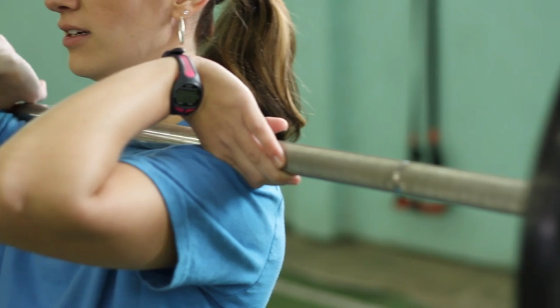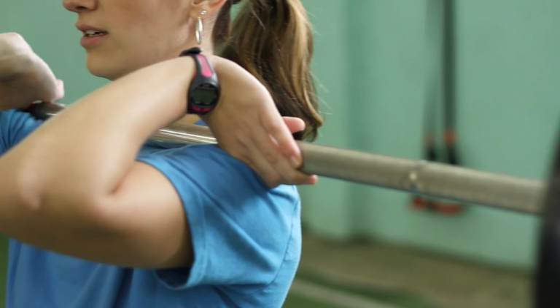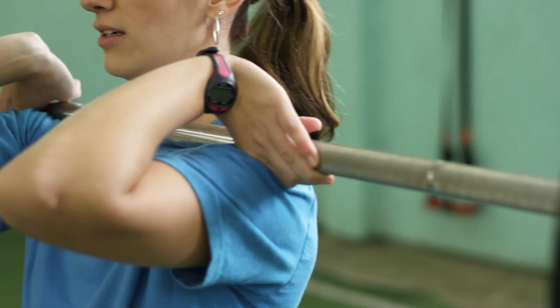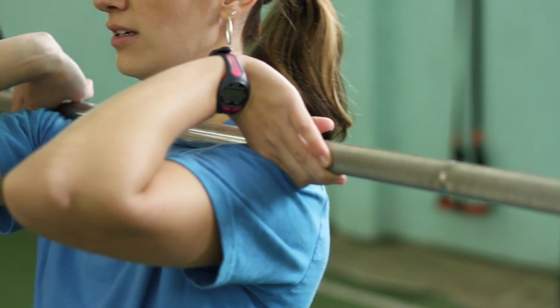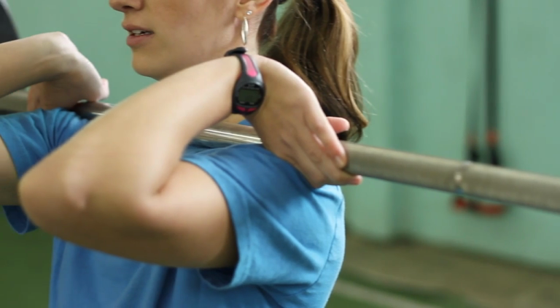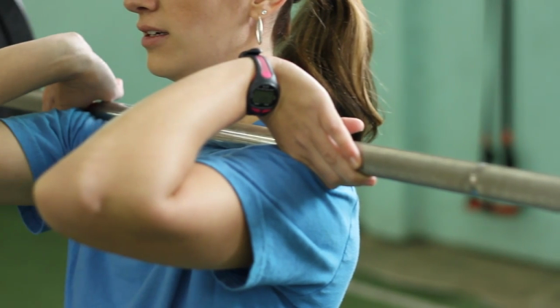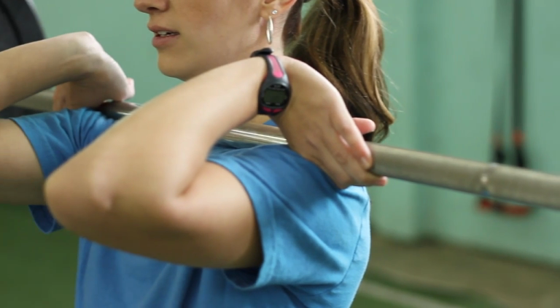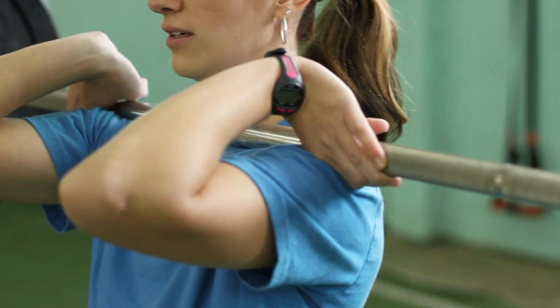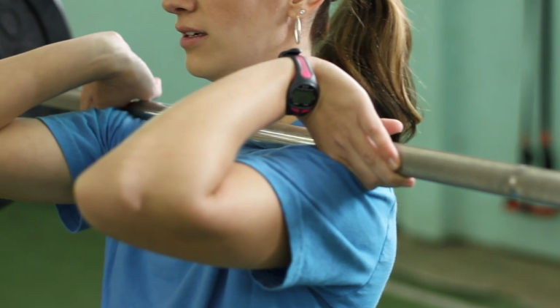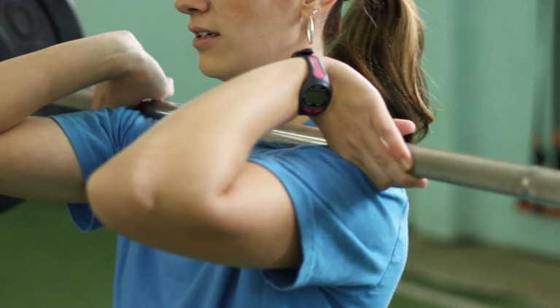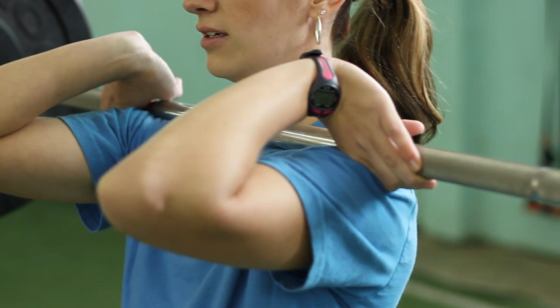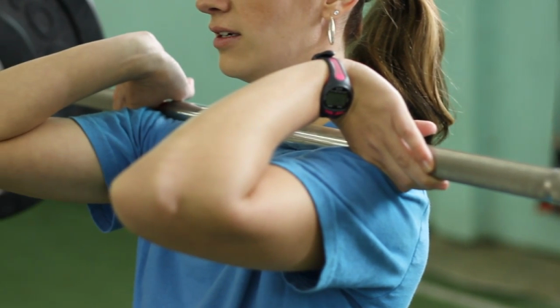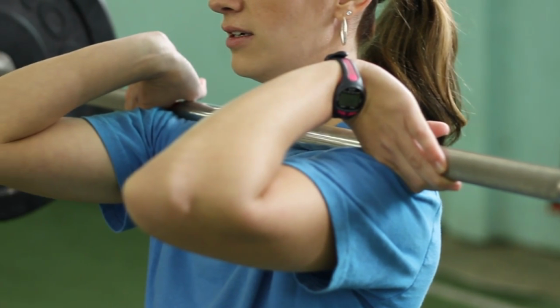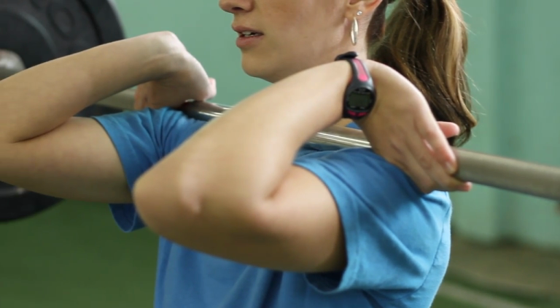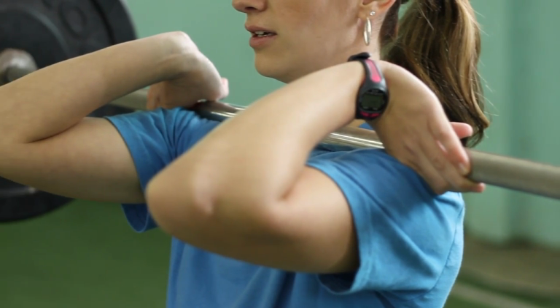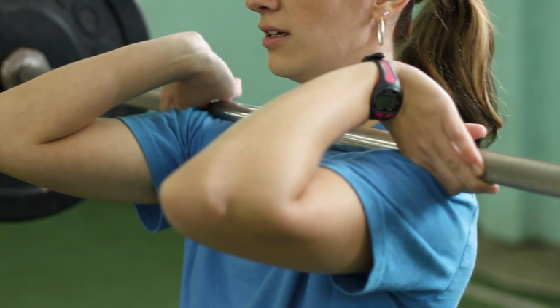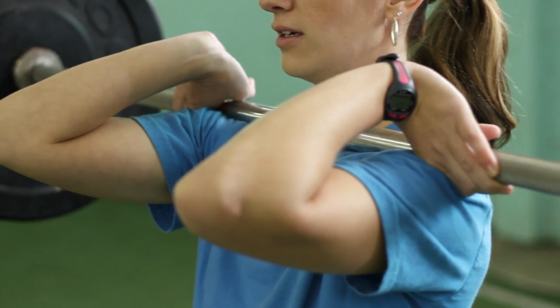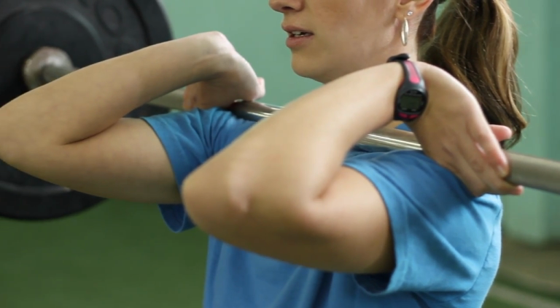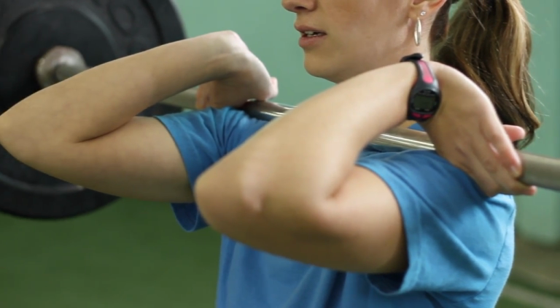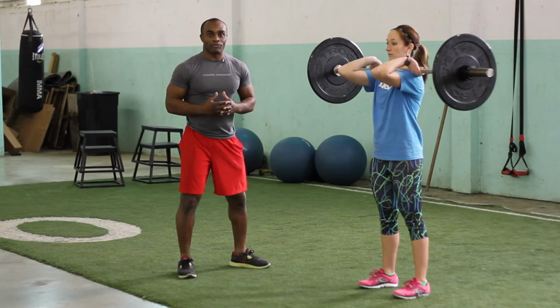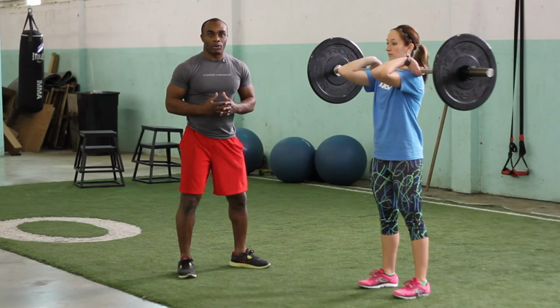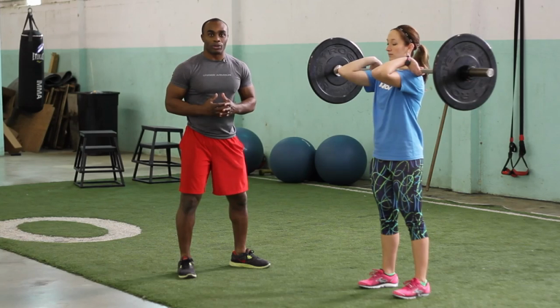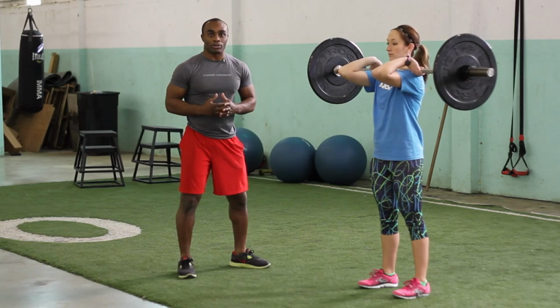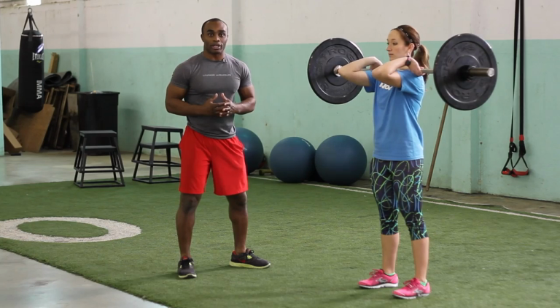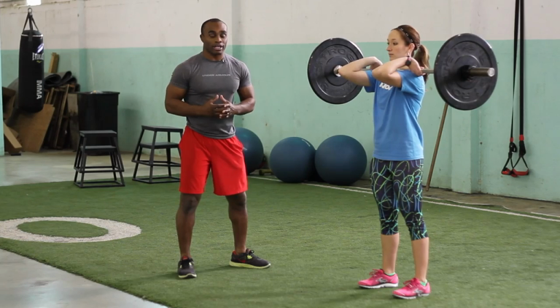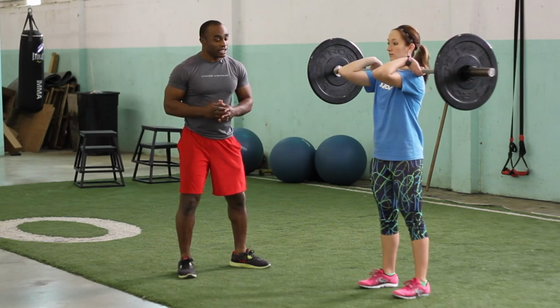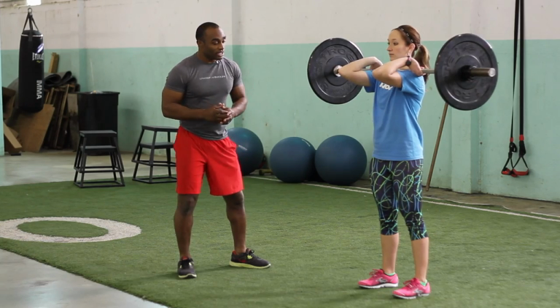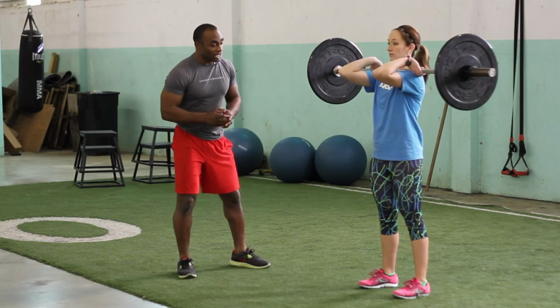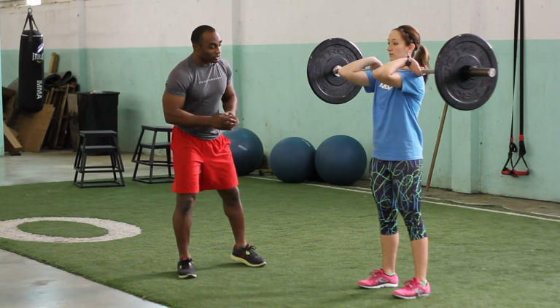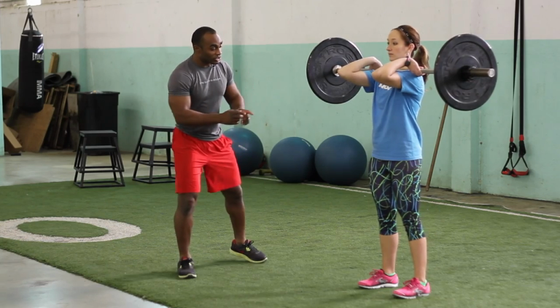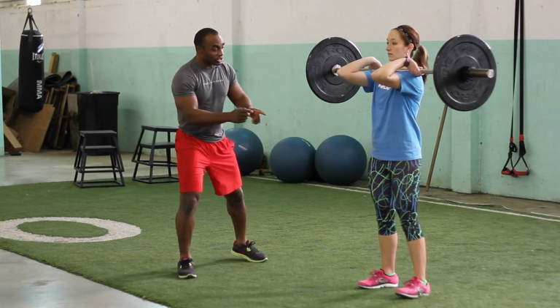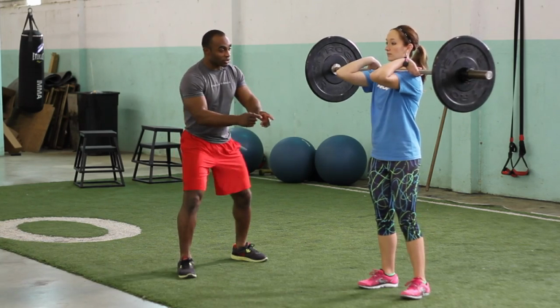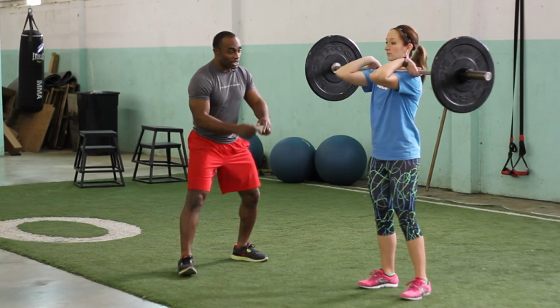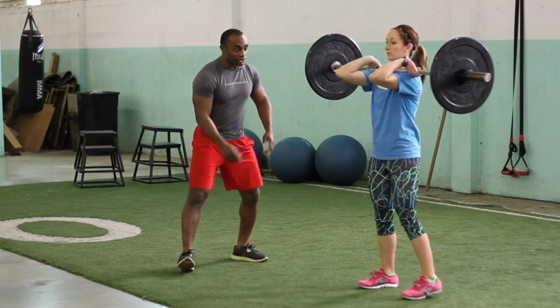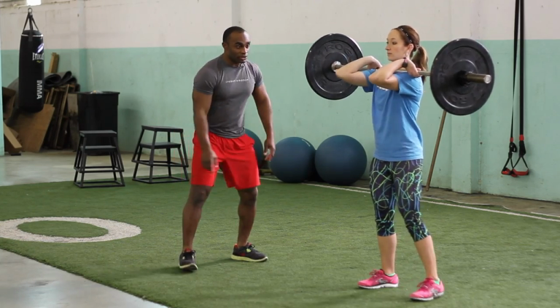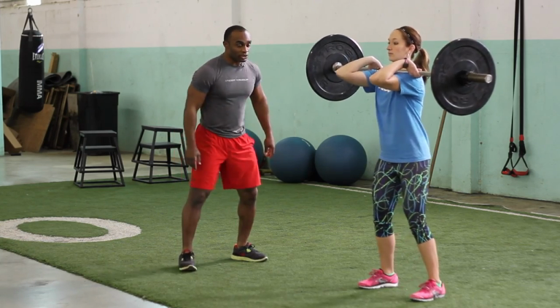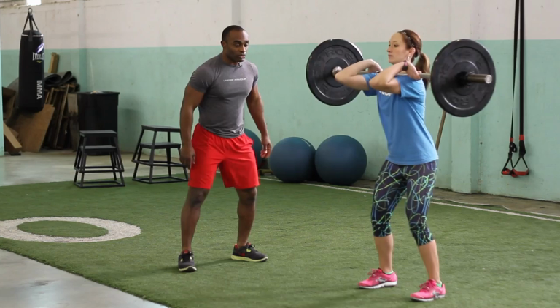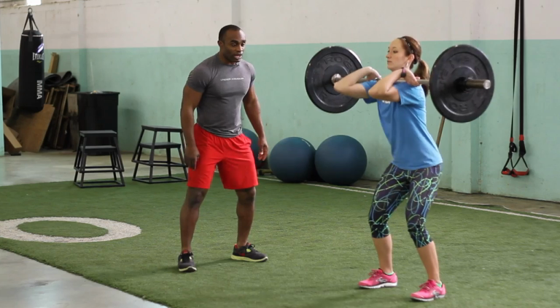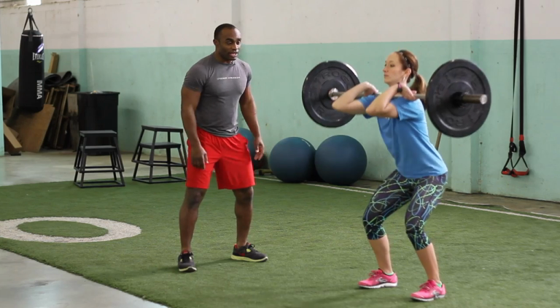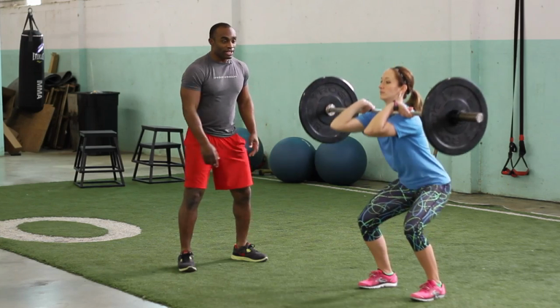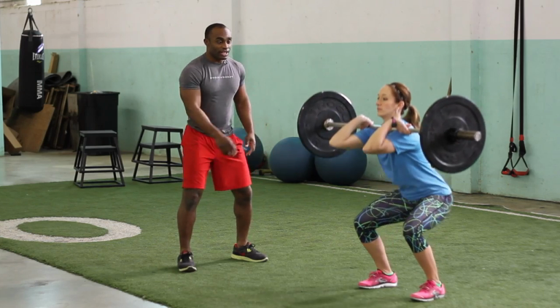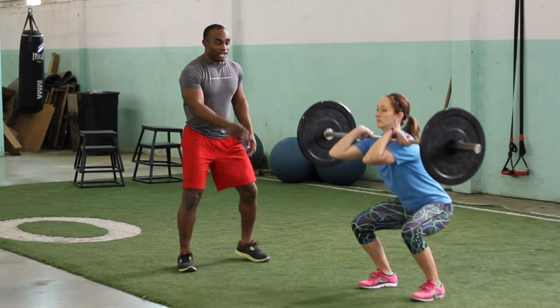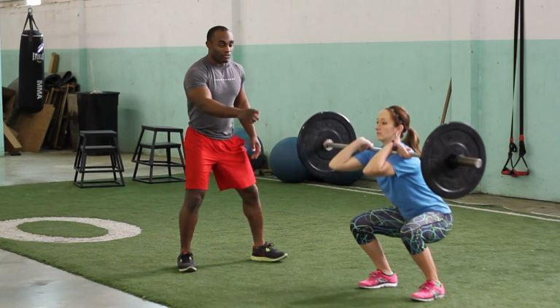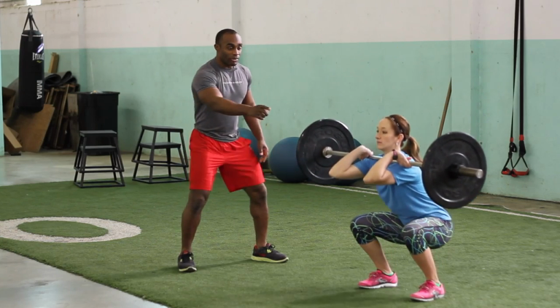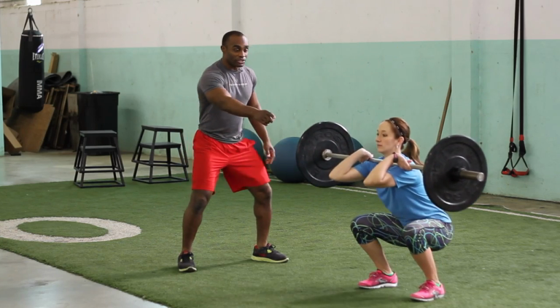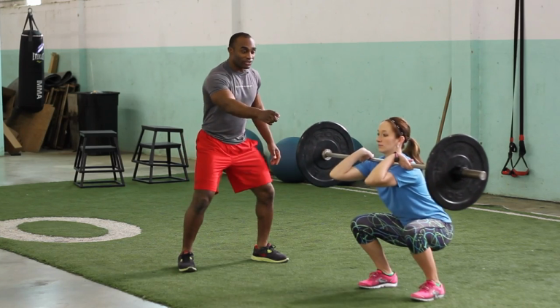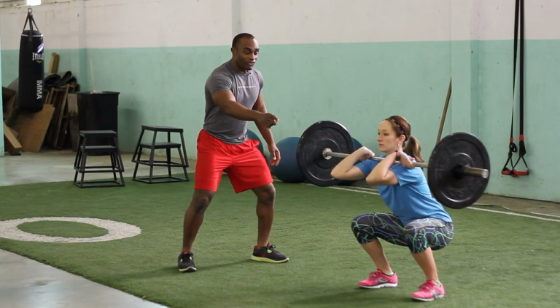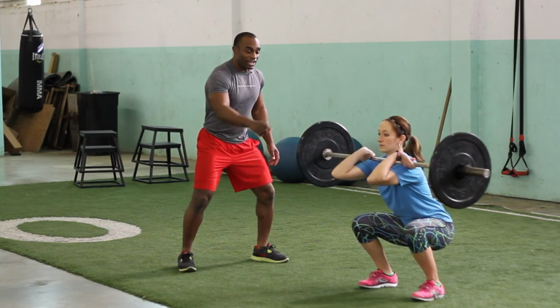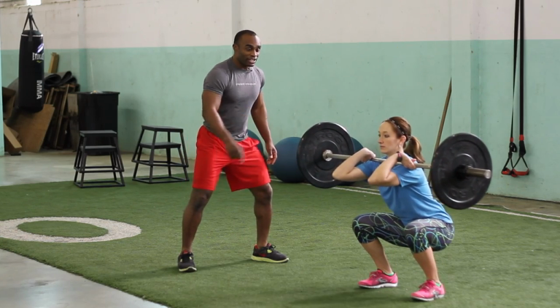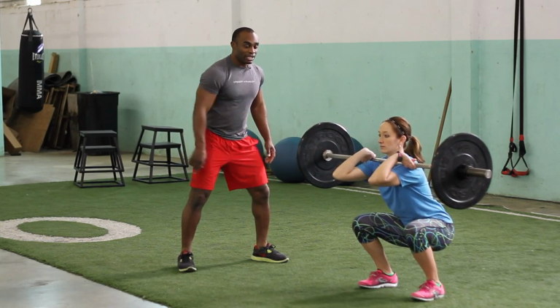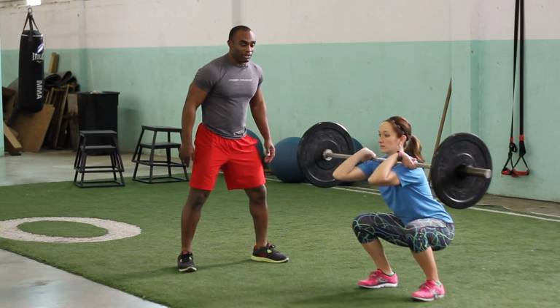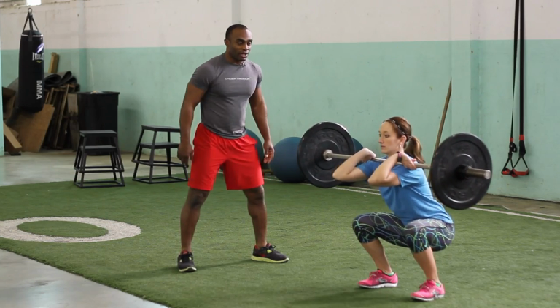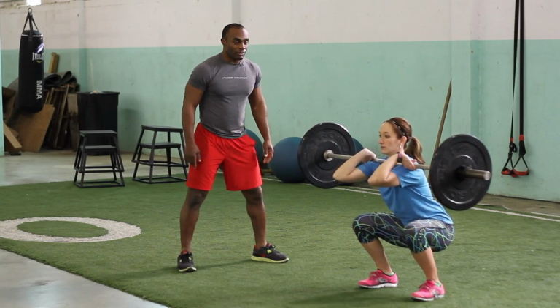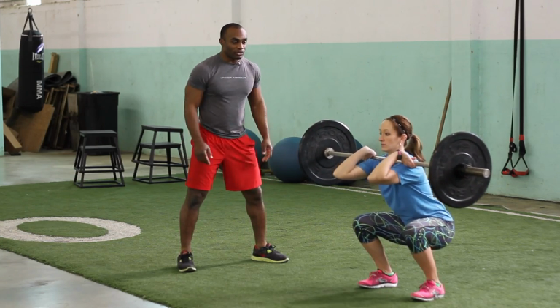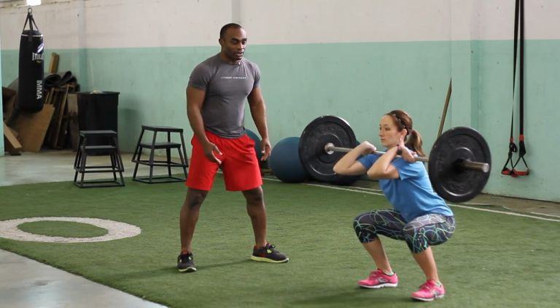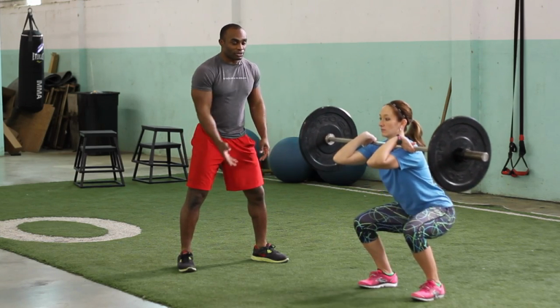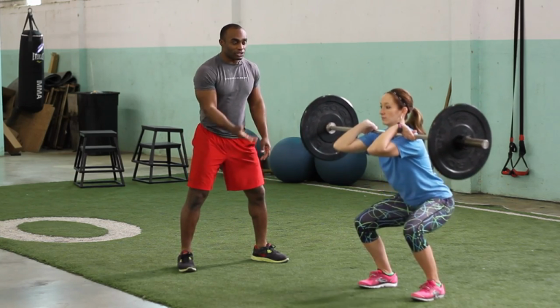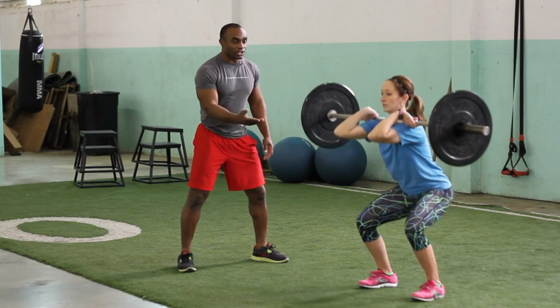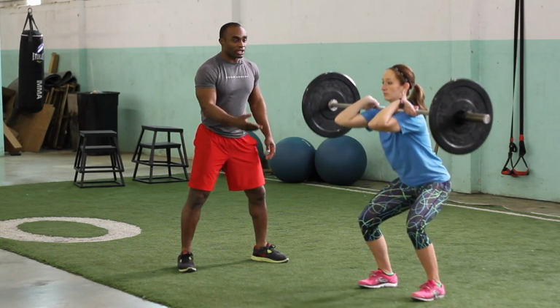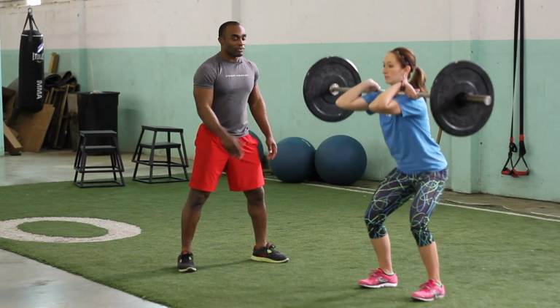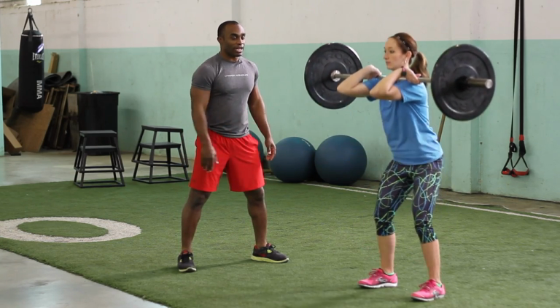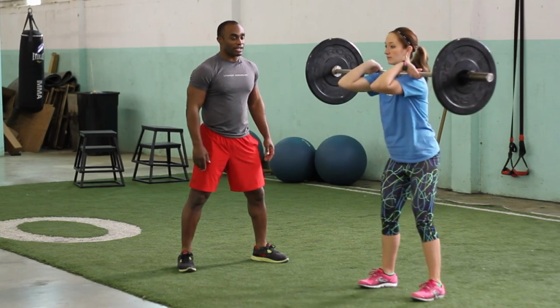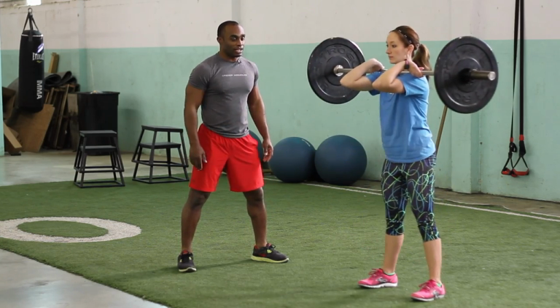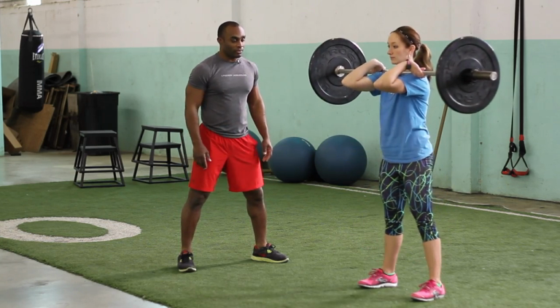If the elbows go down, the weight is going to slide forward. Now, she's going to go down into a squat, and remember, she's fighting to keep the elbows up, and she's going to come back up.